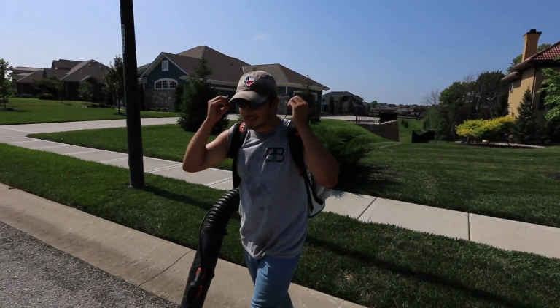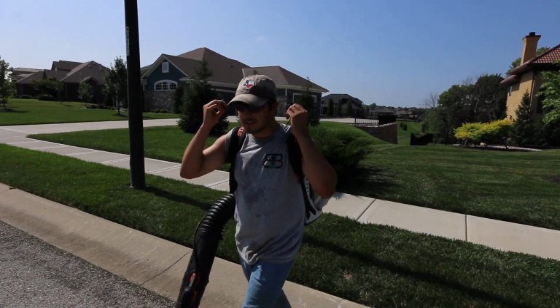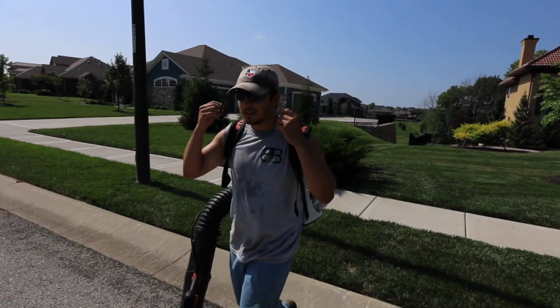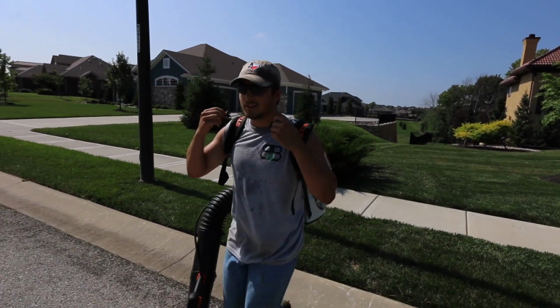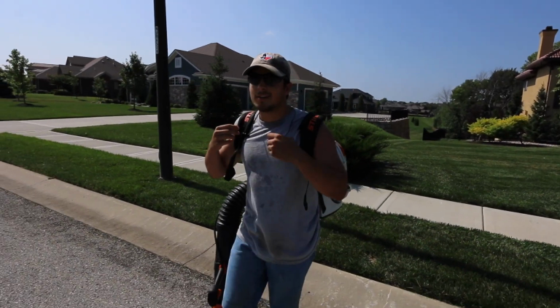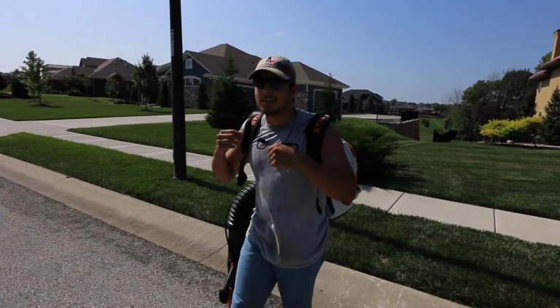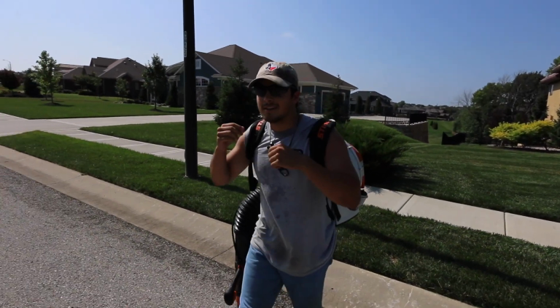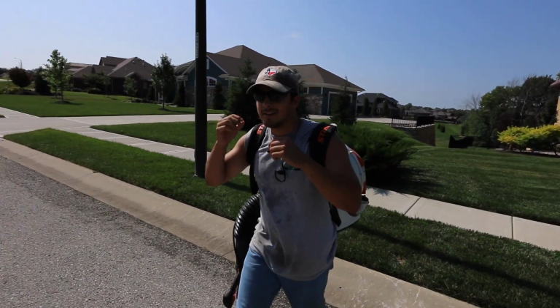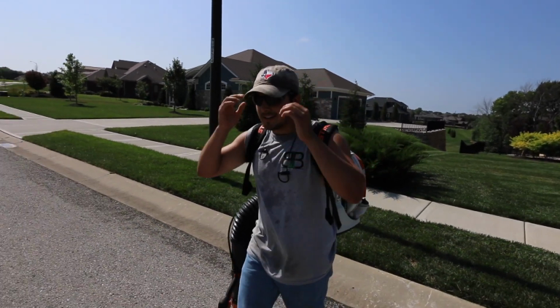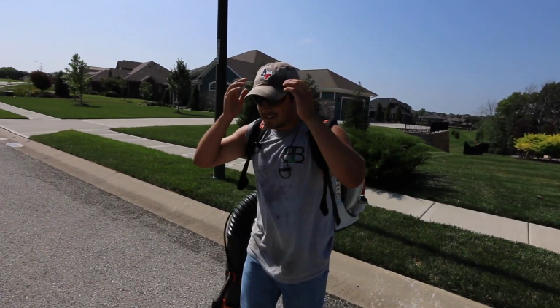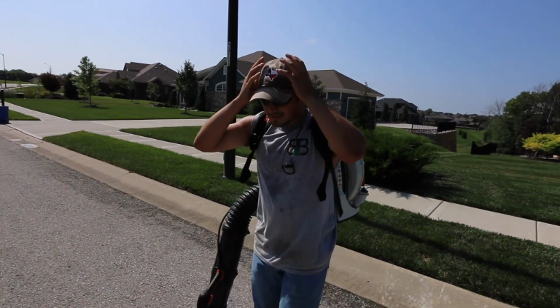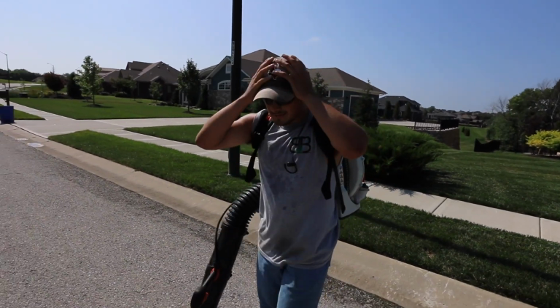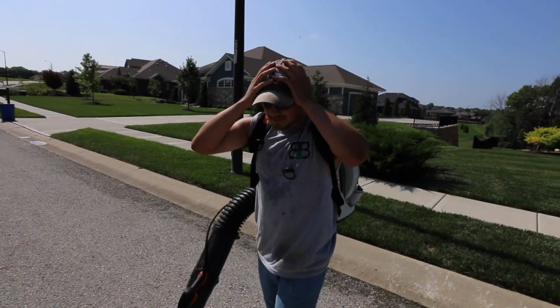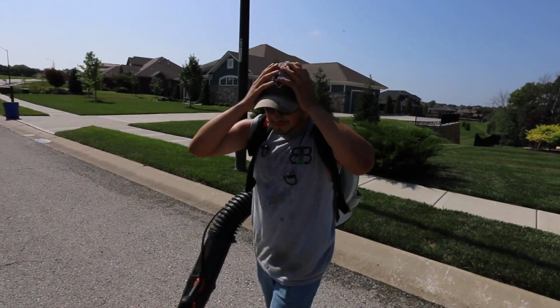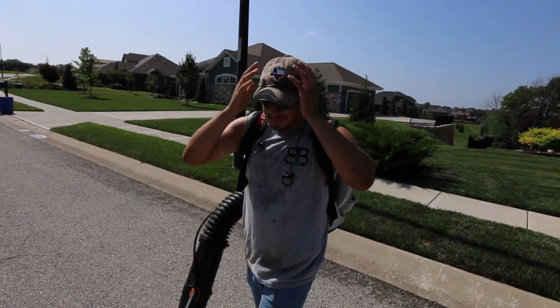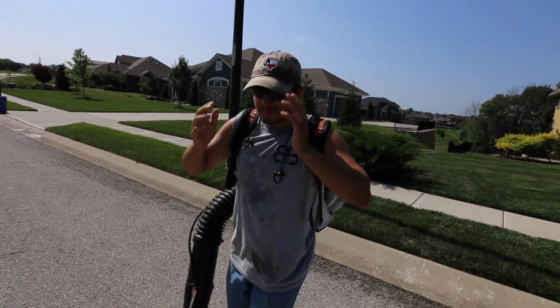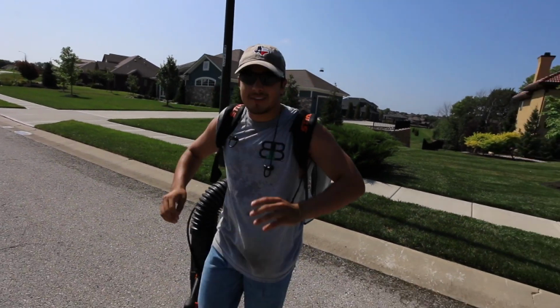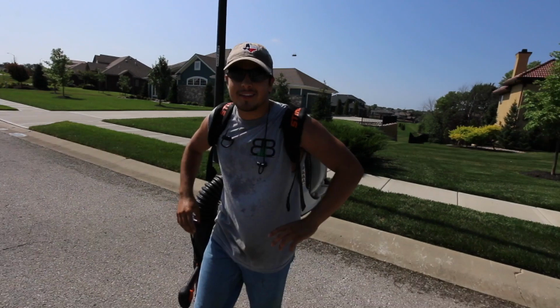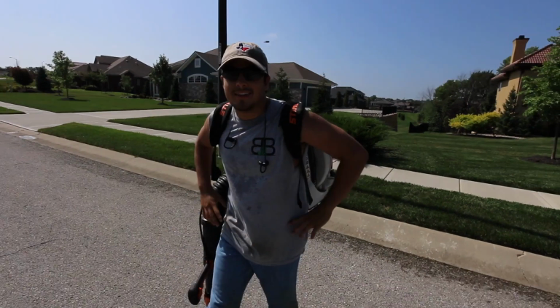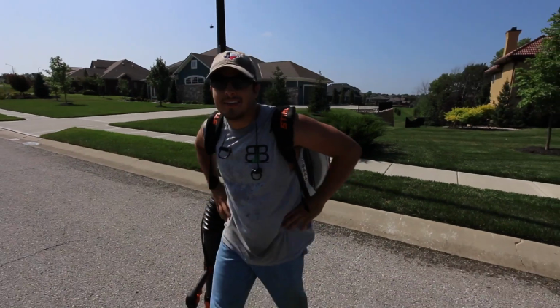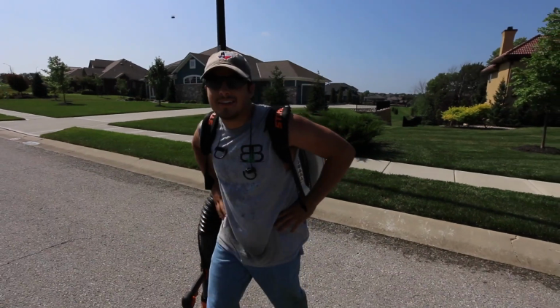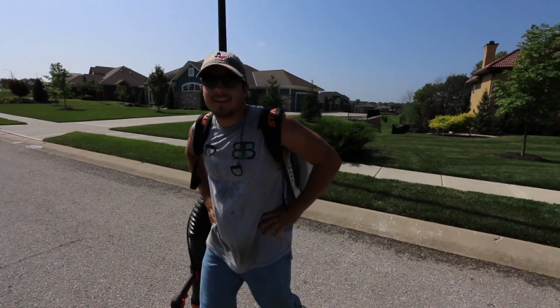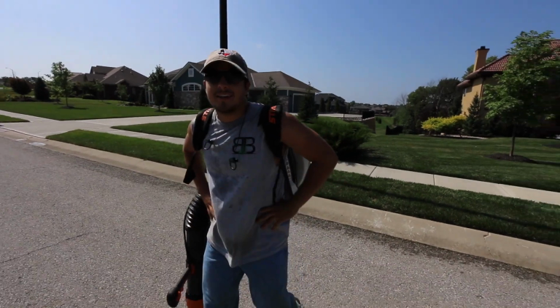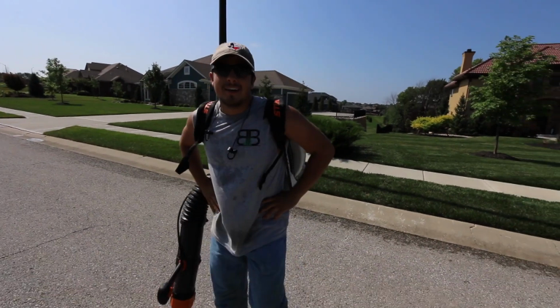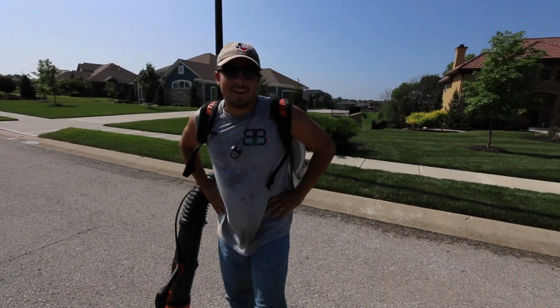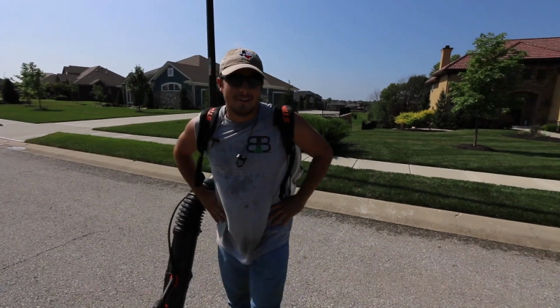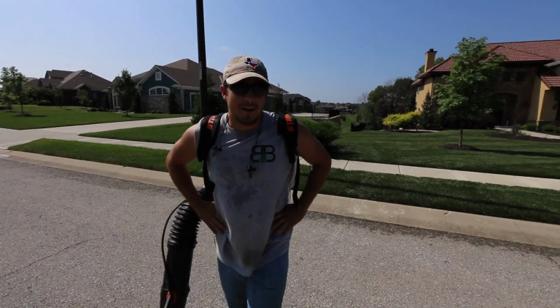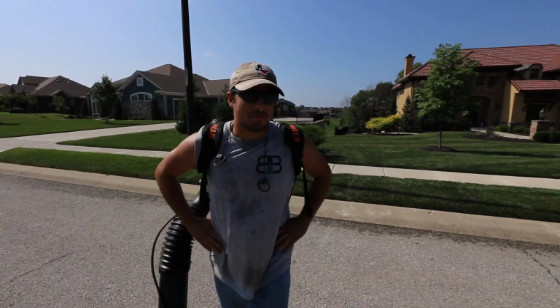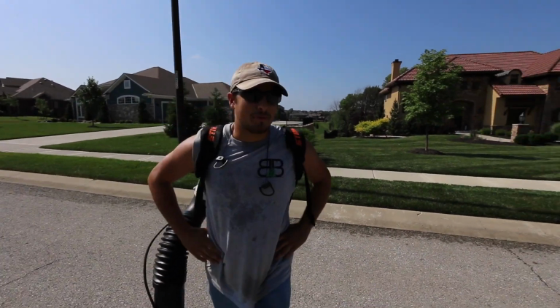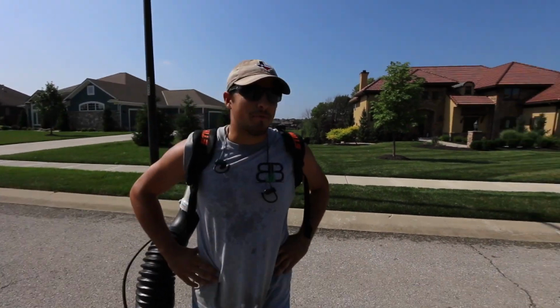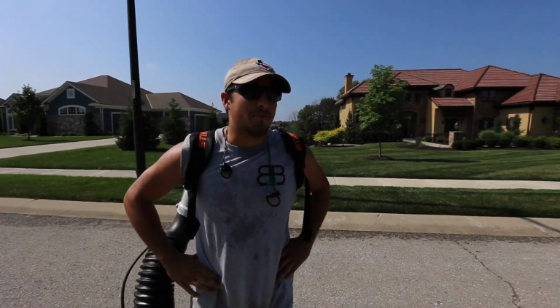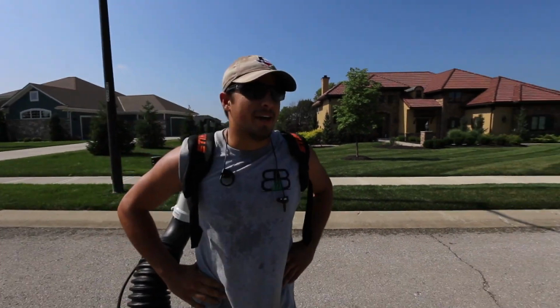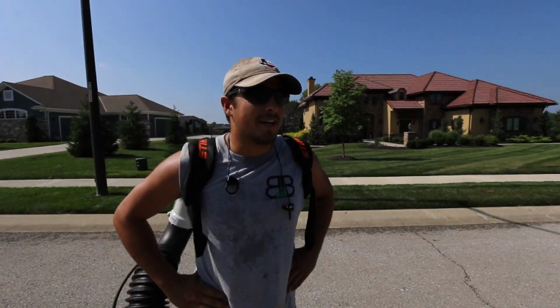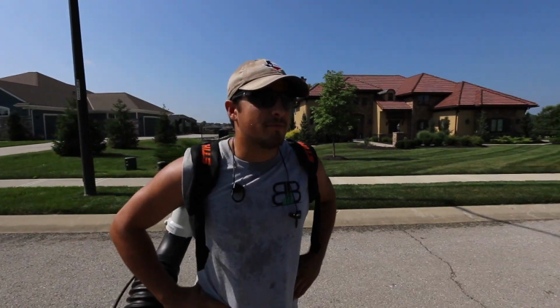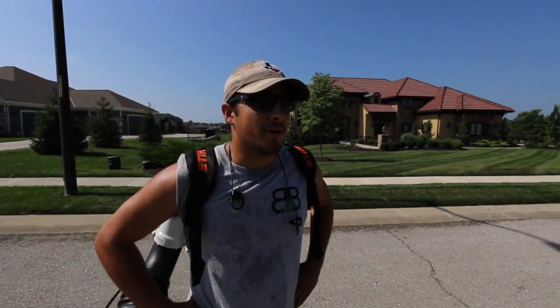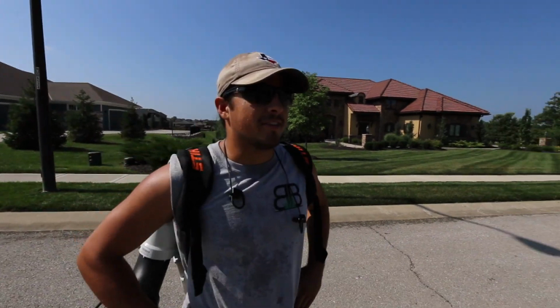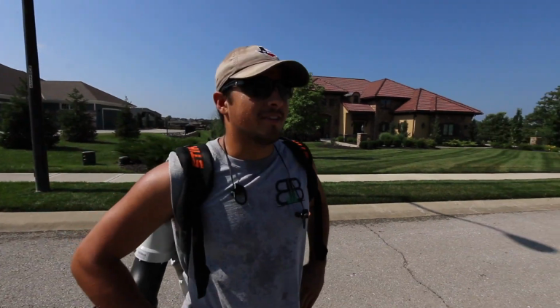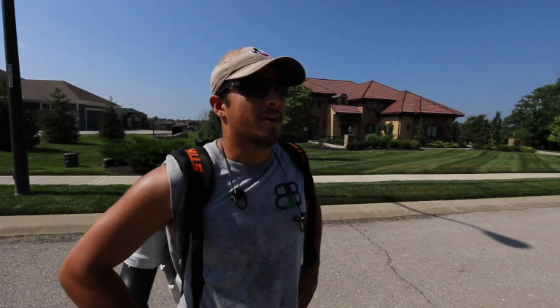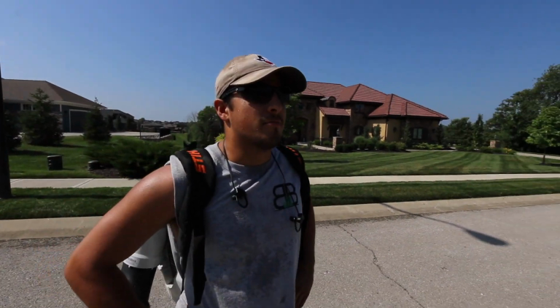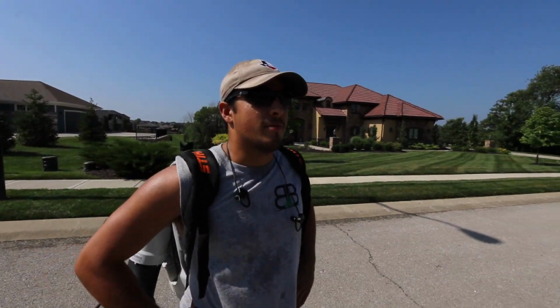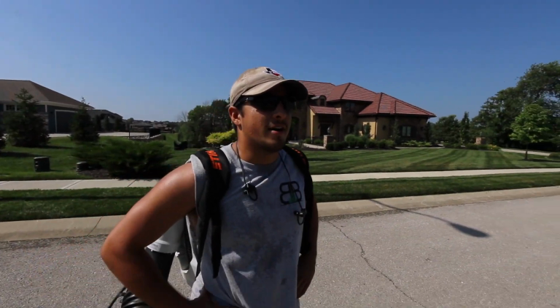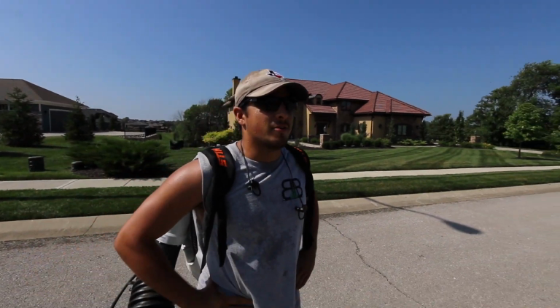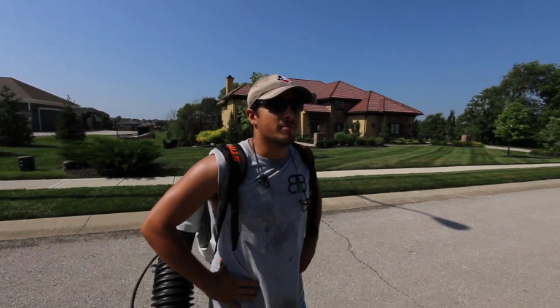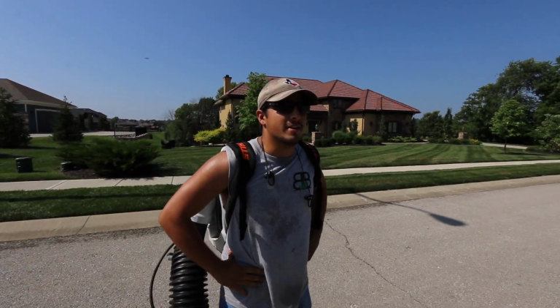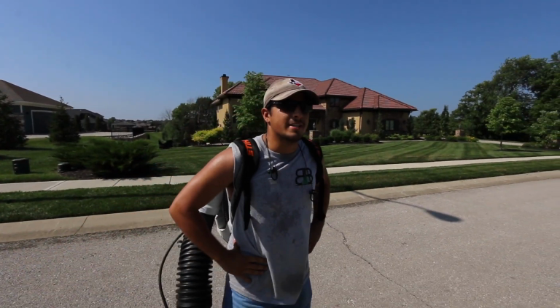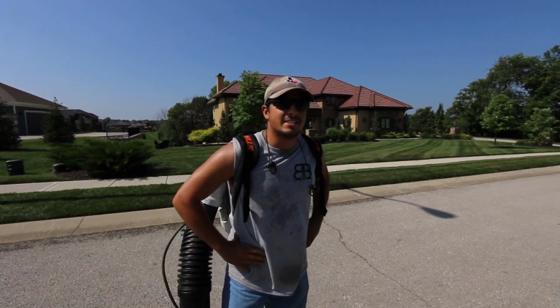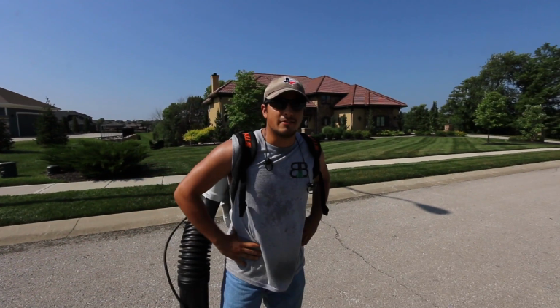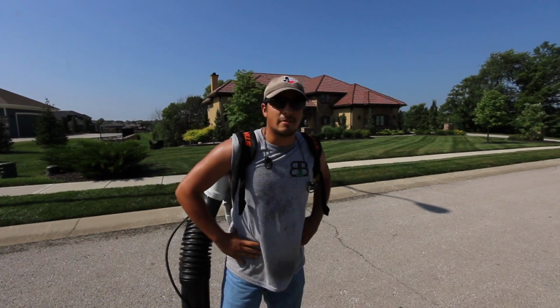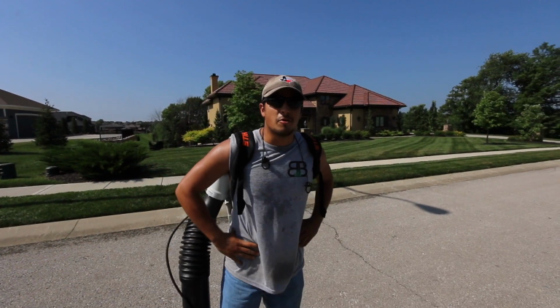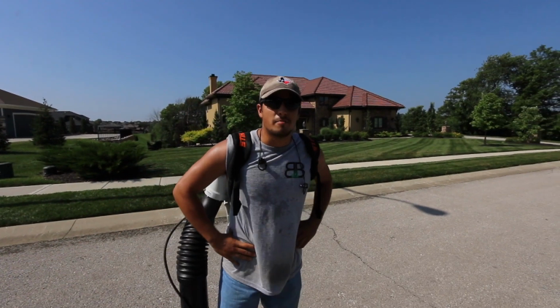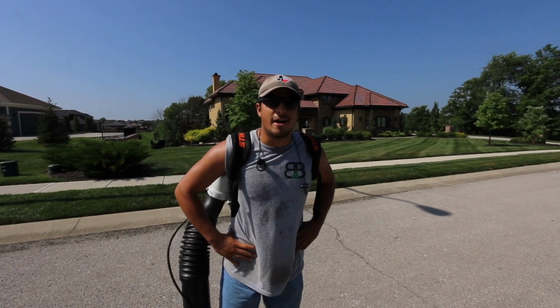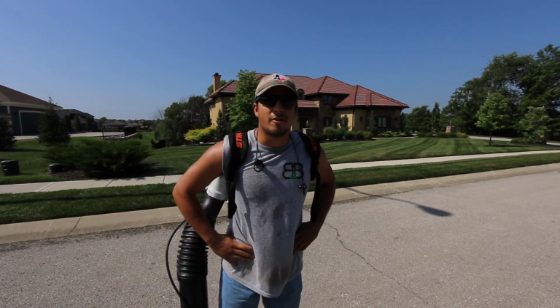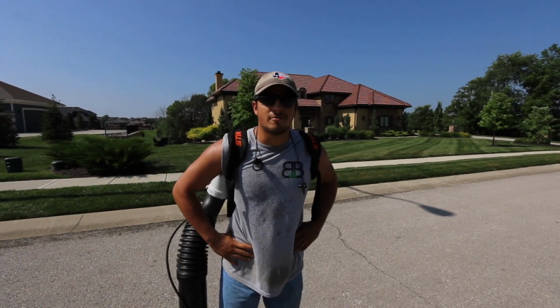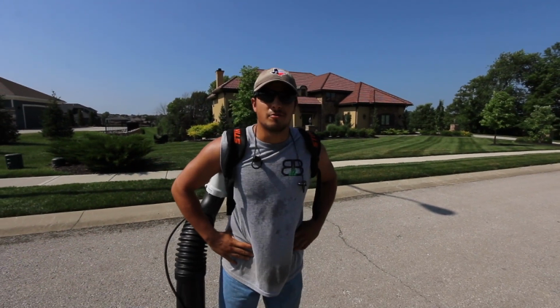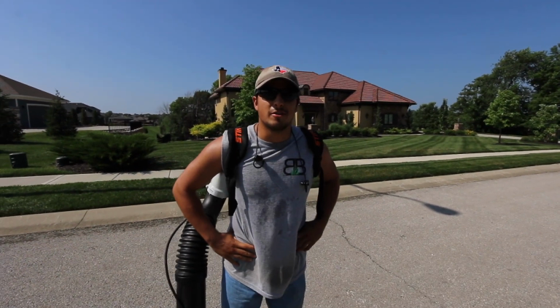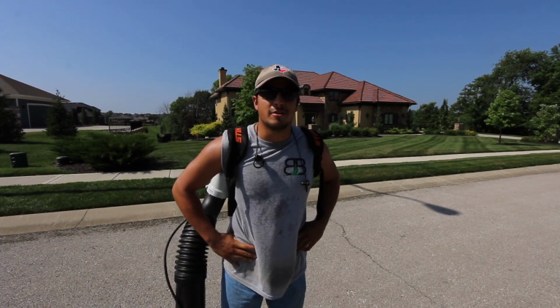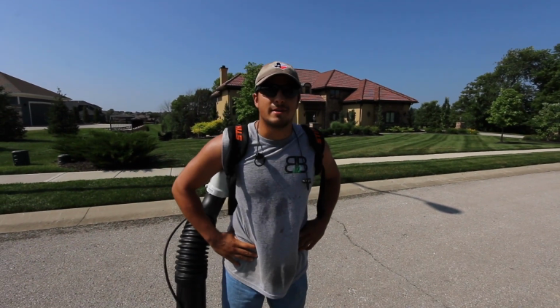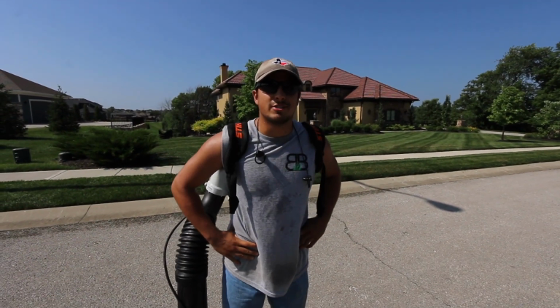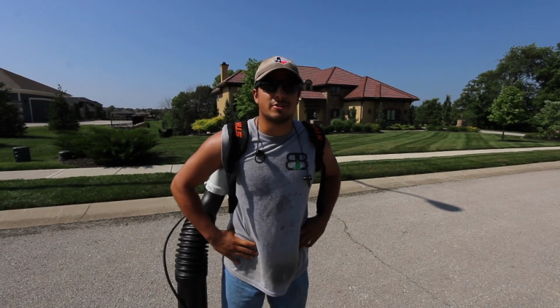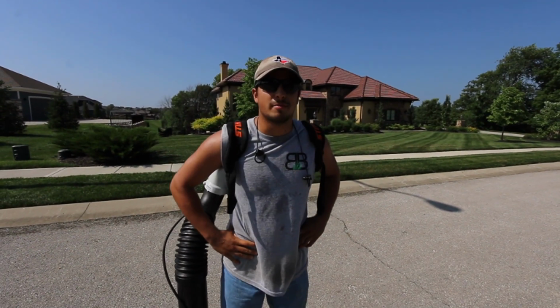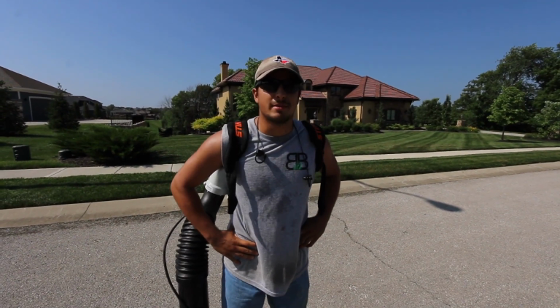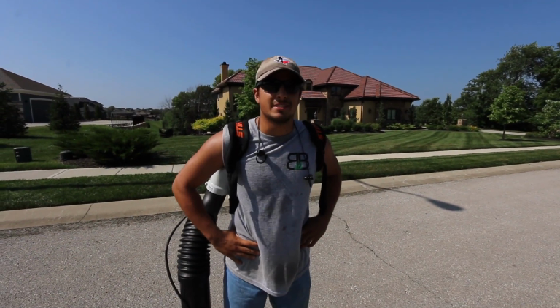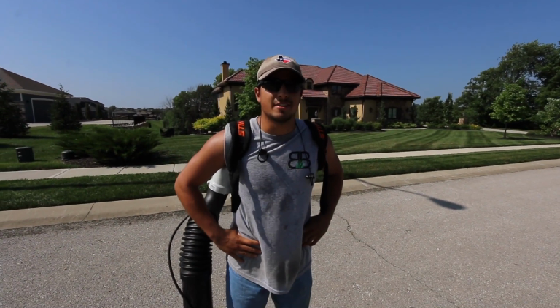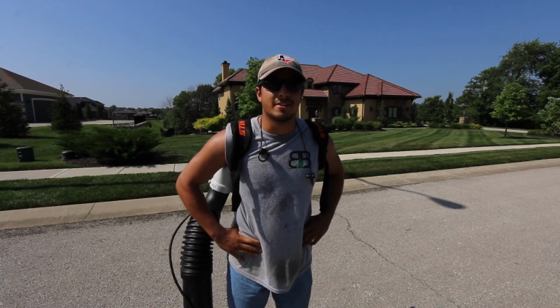All right Travis, what do you think of this blower? Well, it's pretty big — bigger than the other model — but it's definitely more powerful. Makes the job easier.